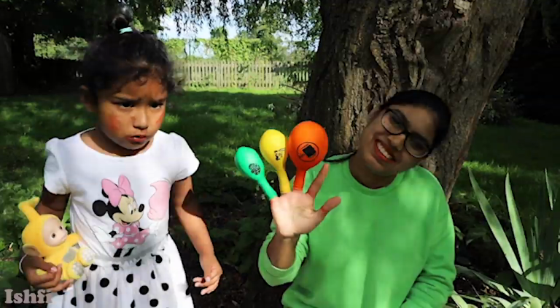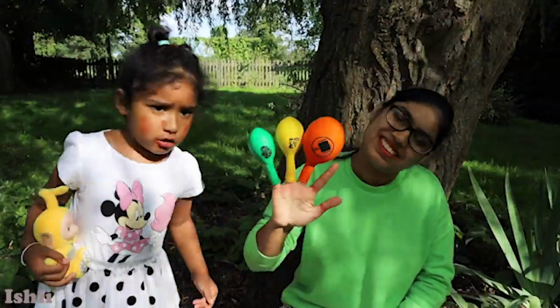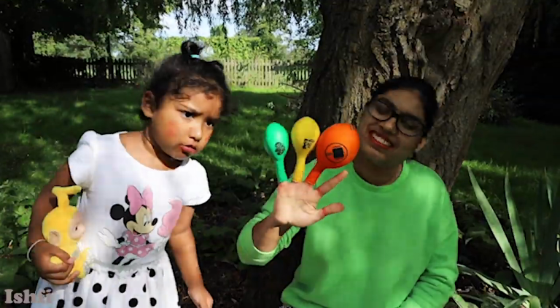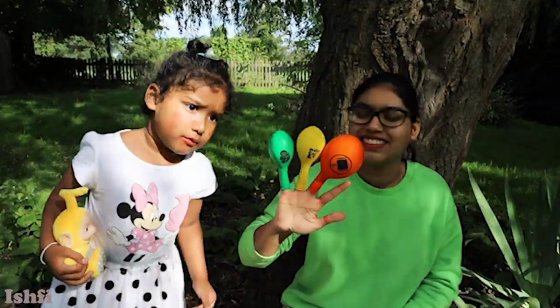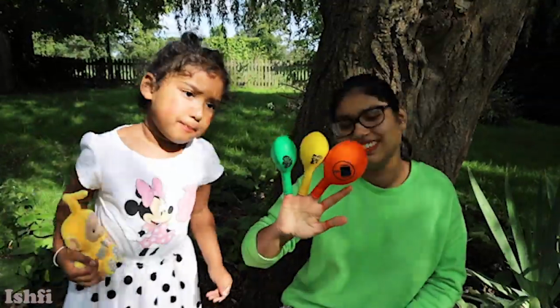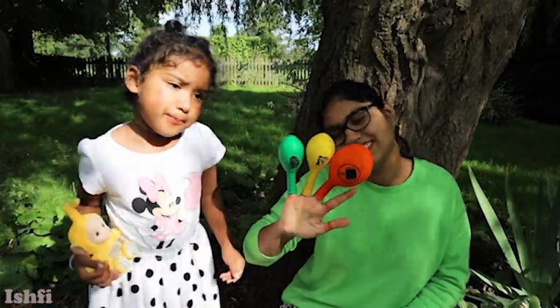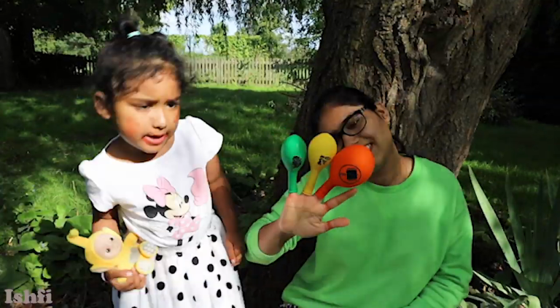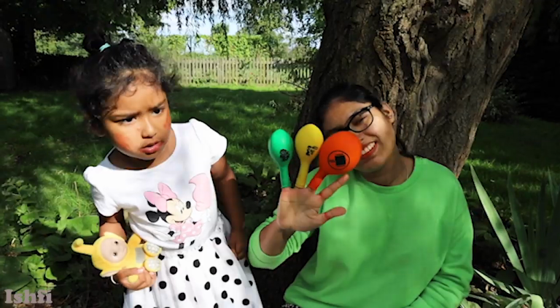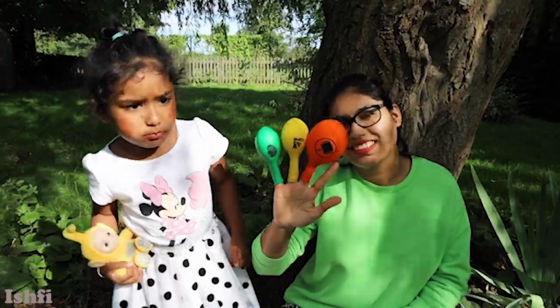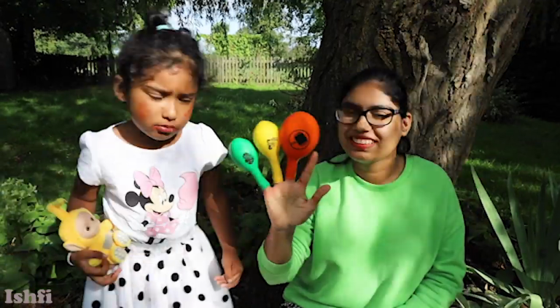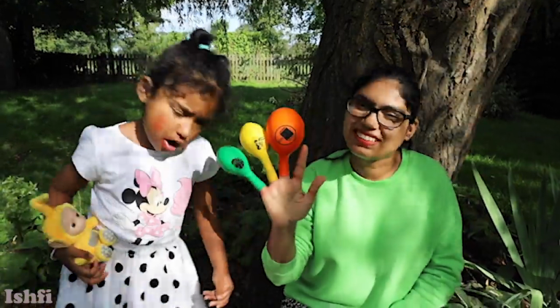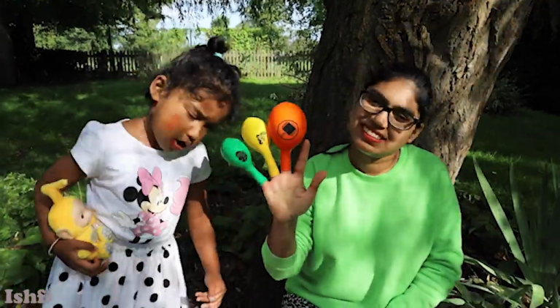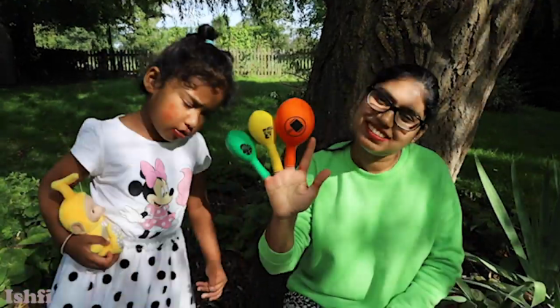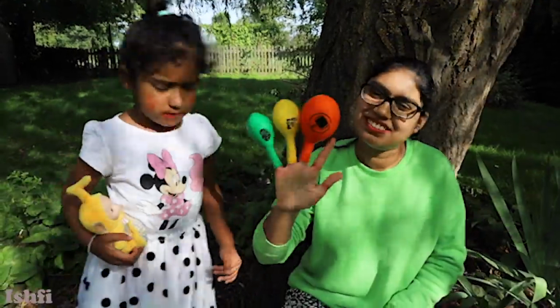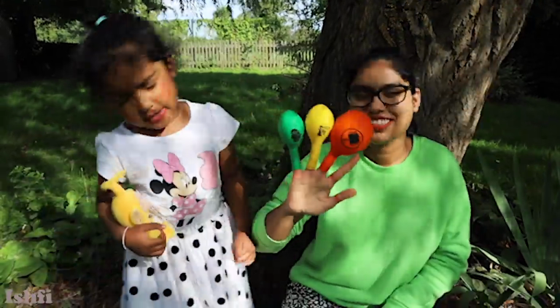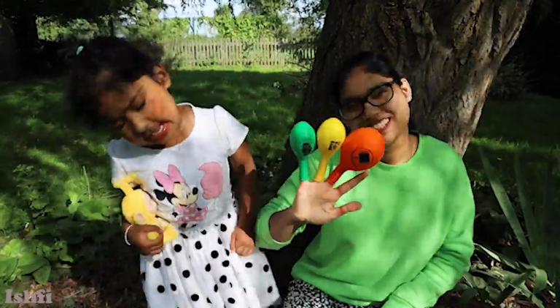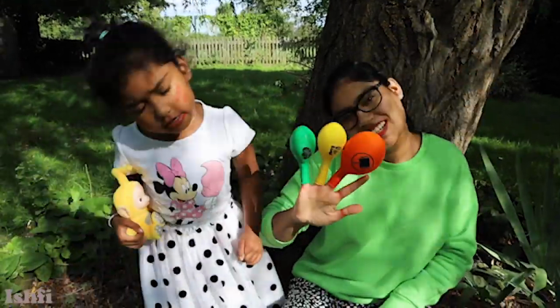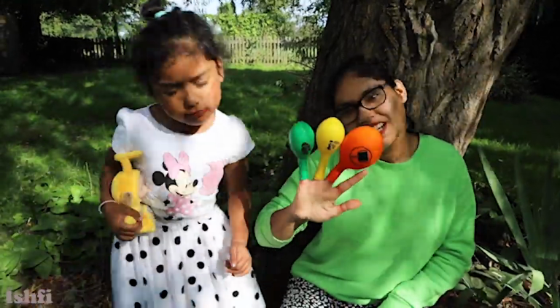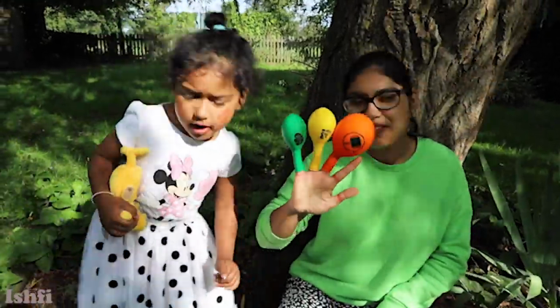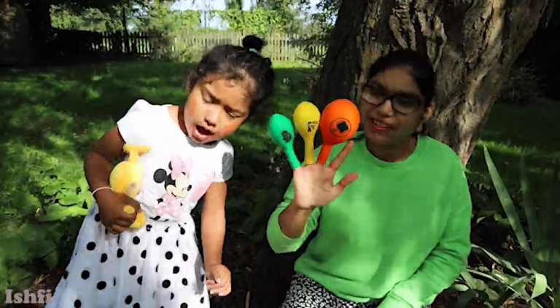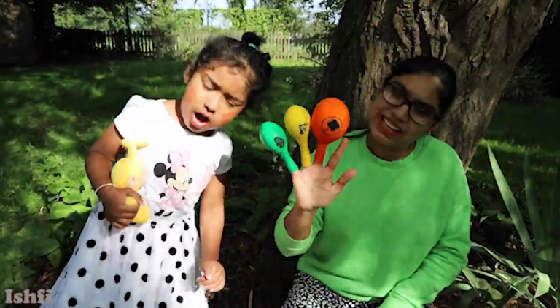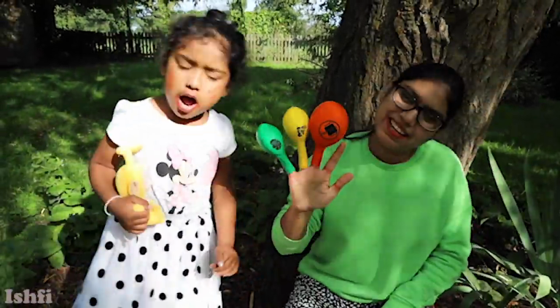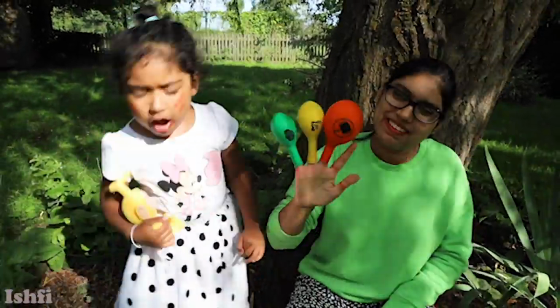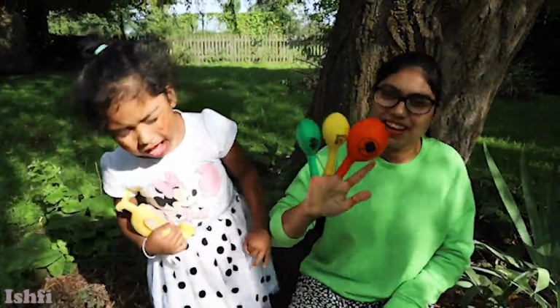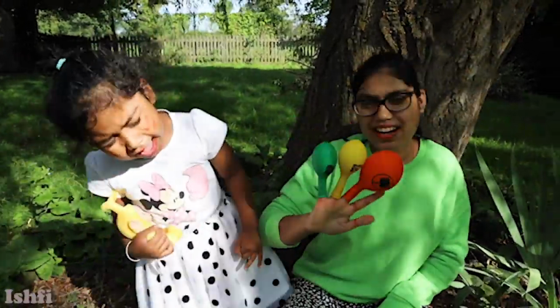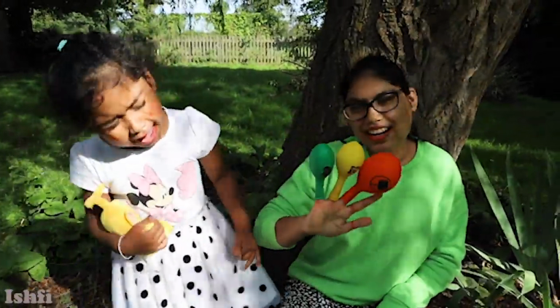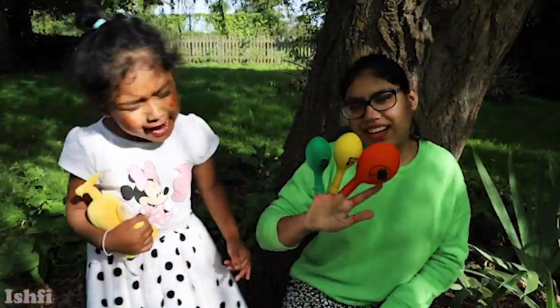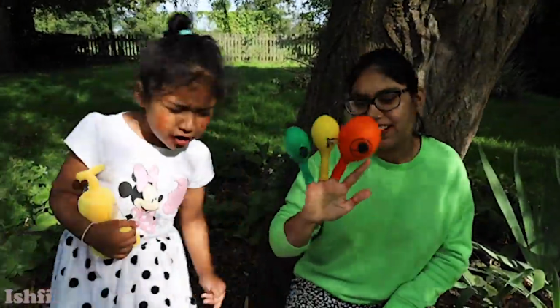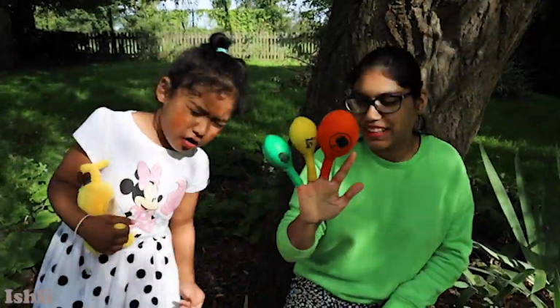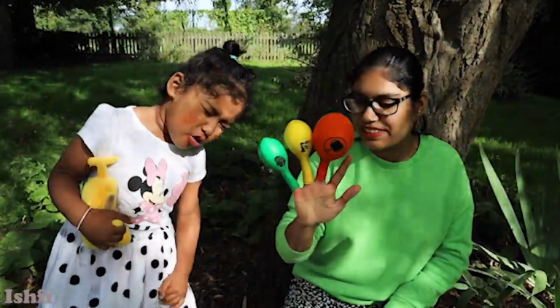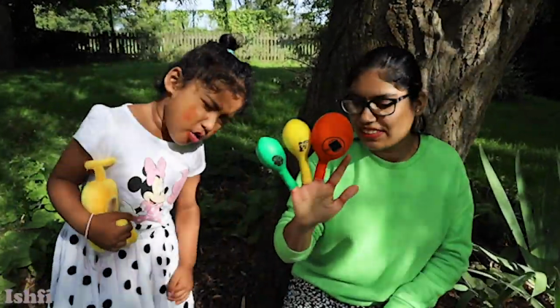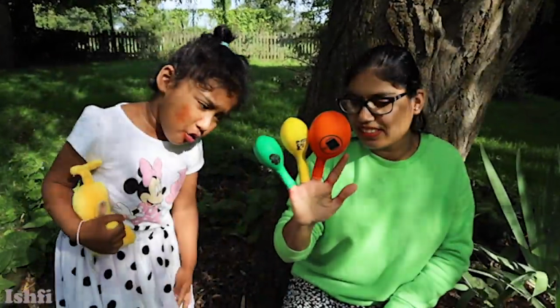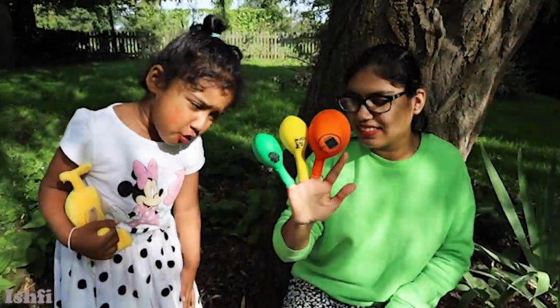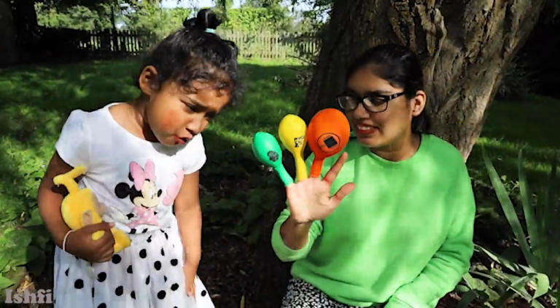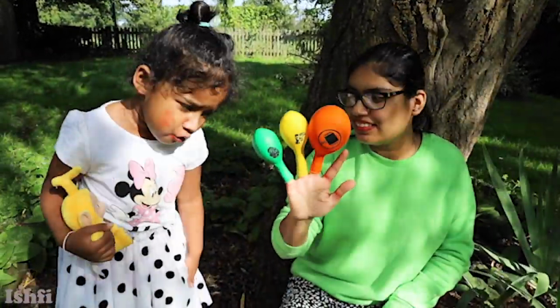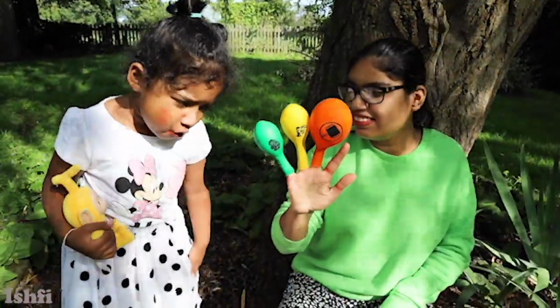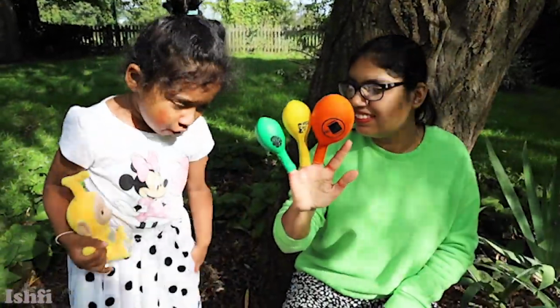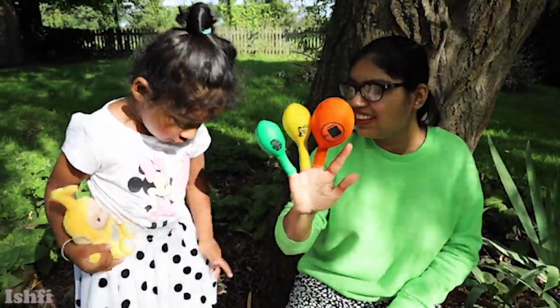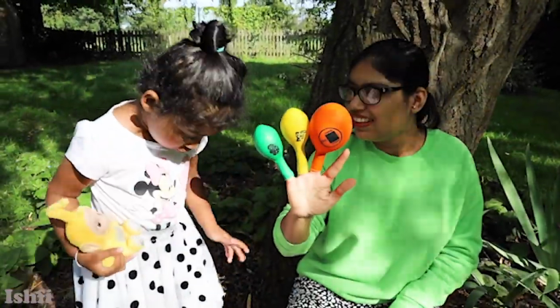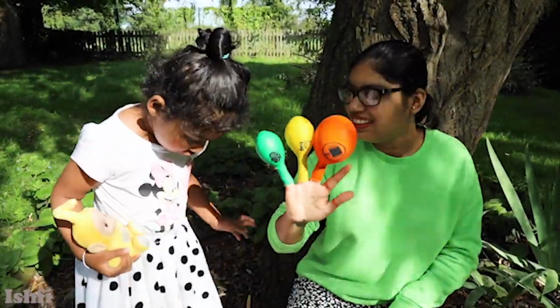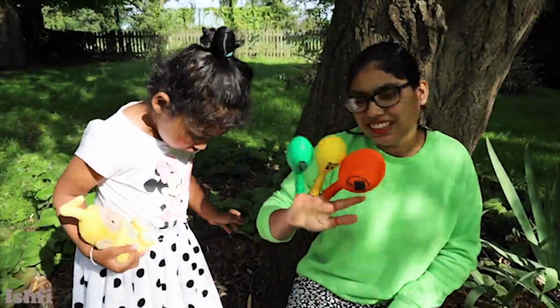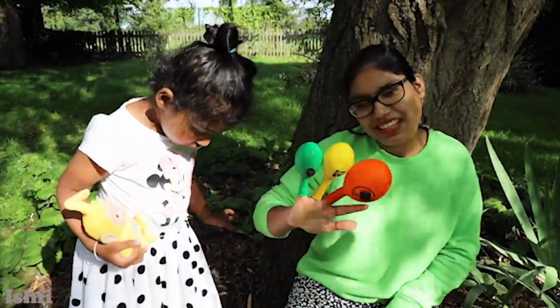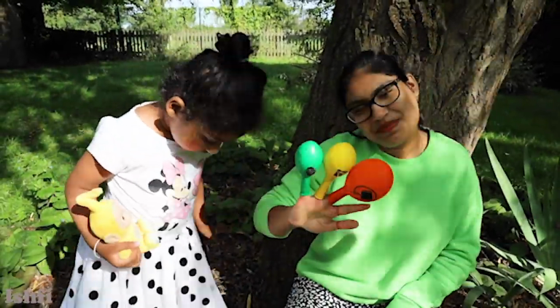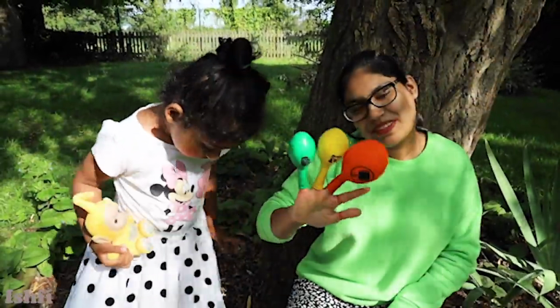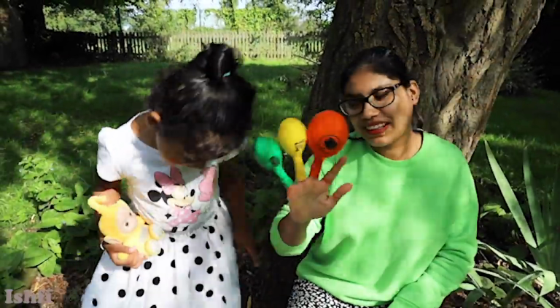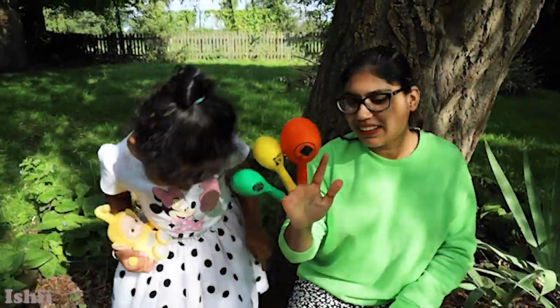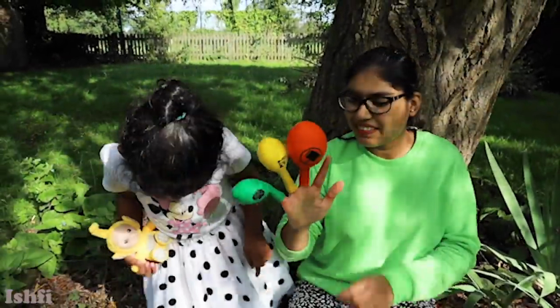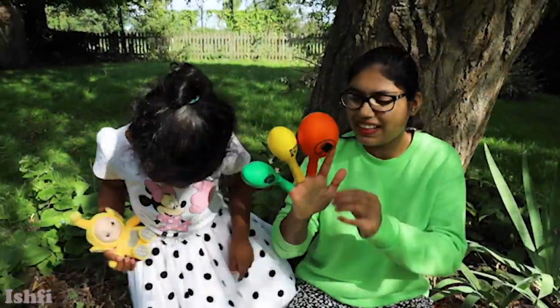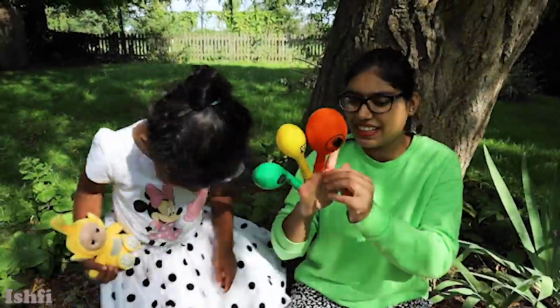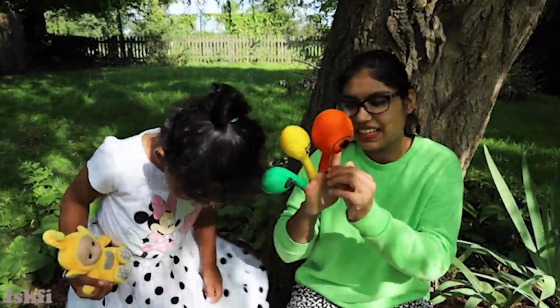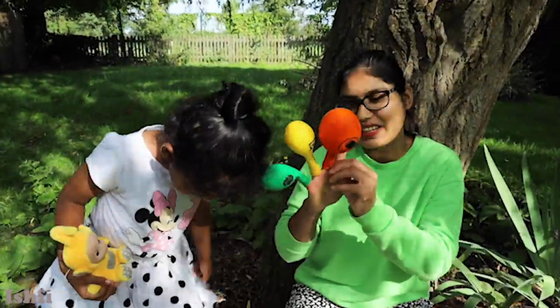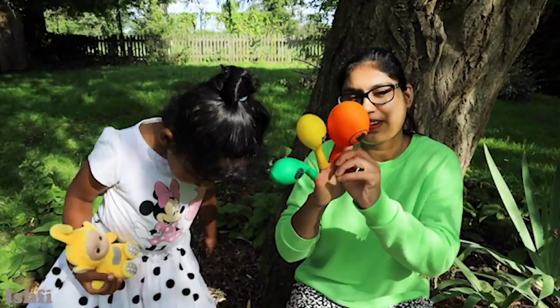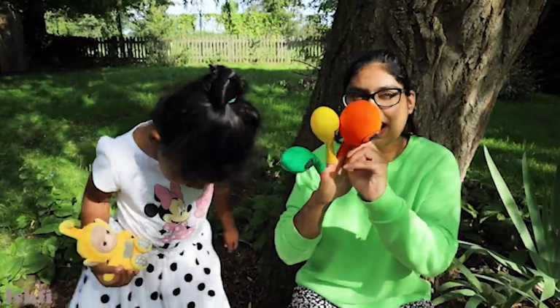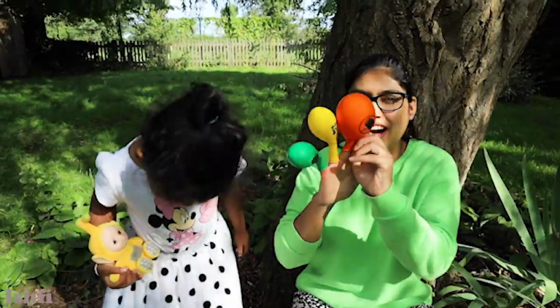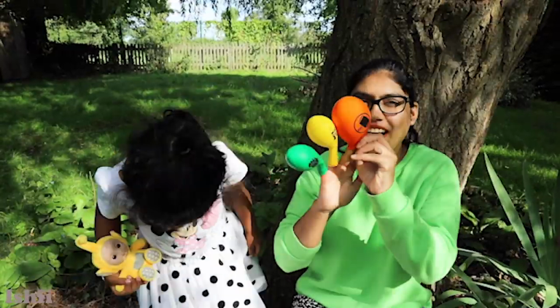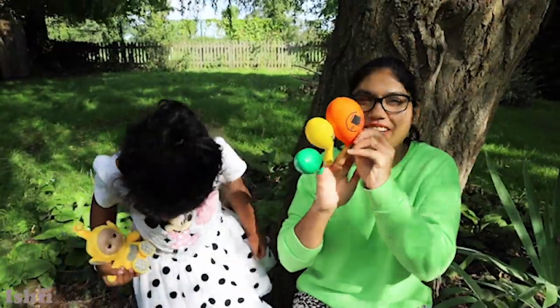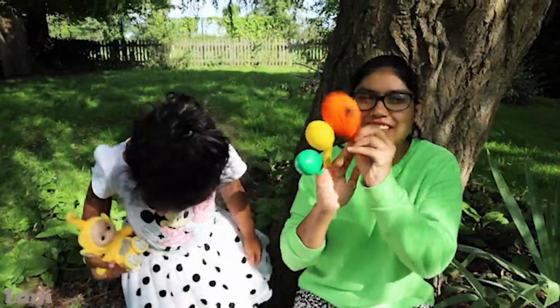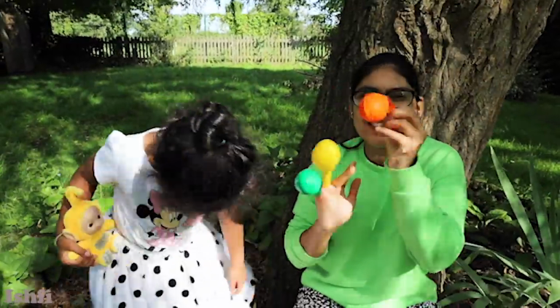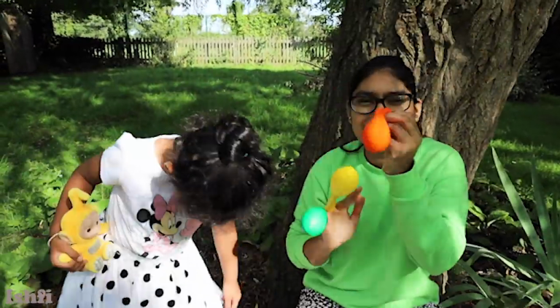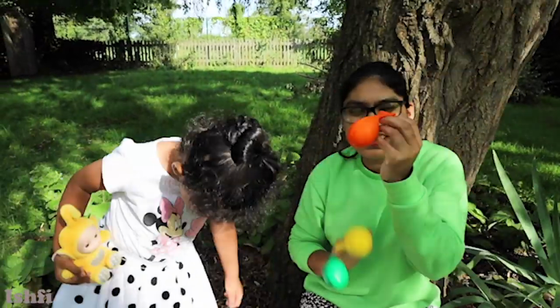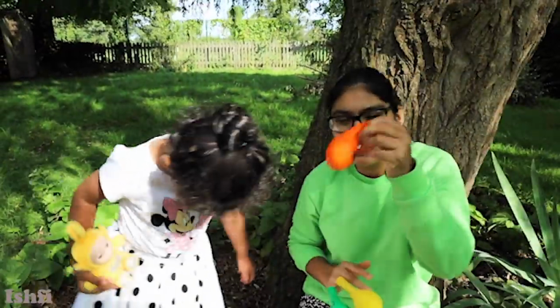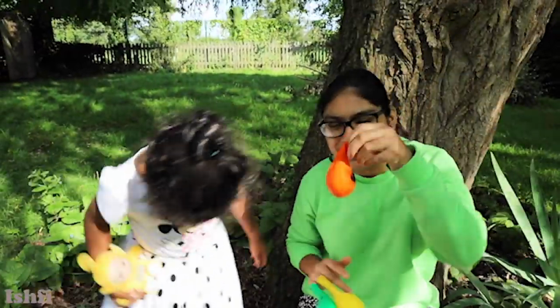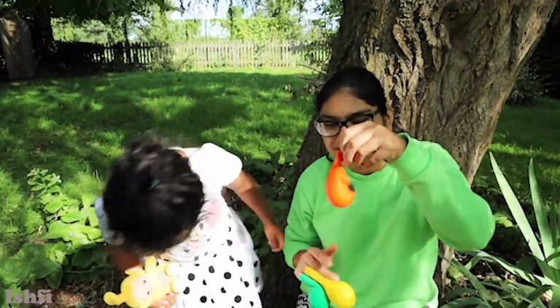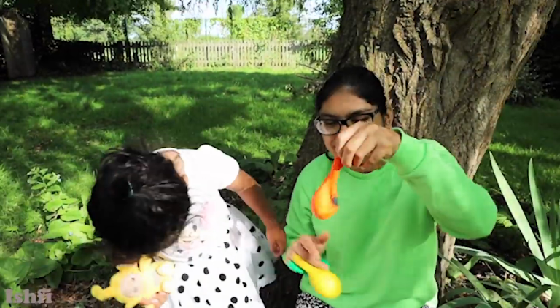Brother finger, brother finger, where are you? Here I am, here I am! How do you do?